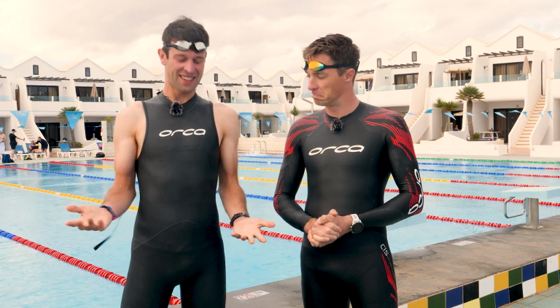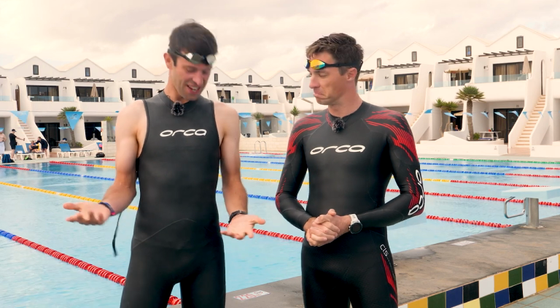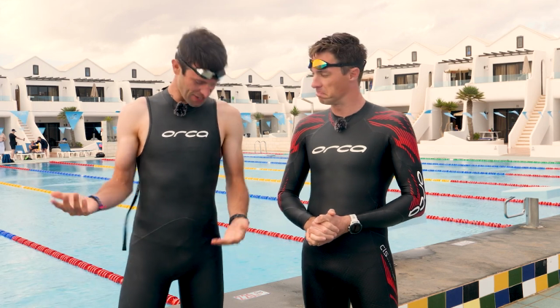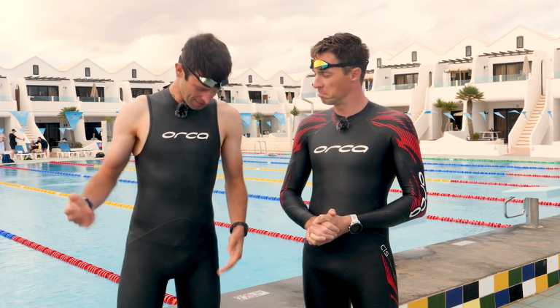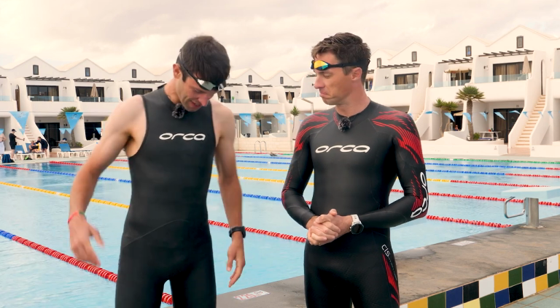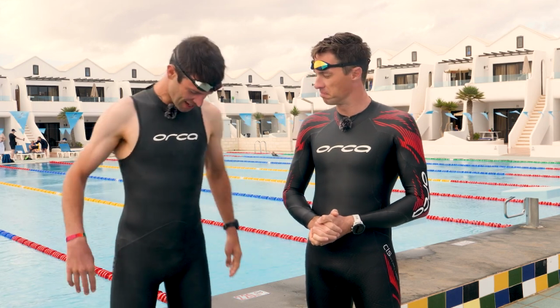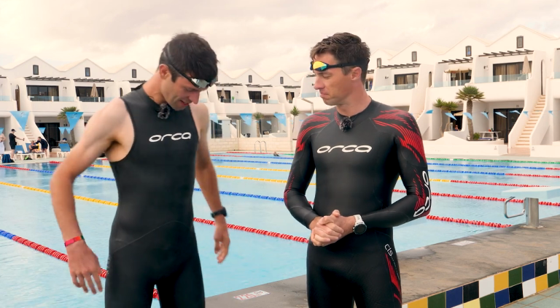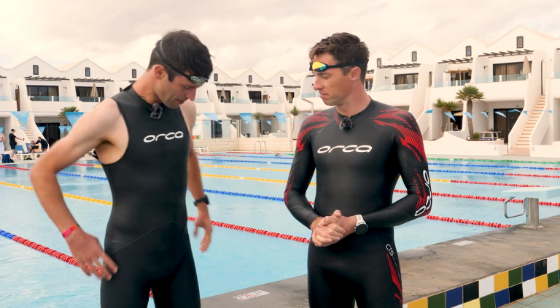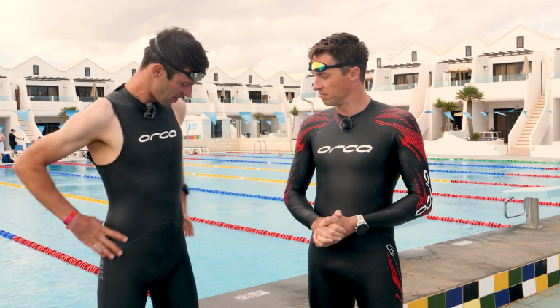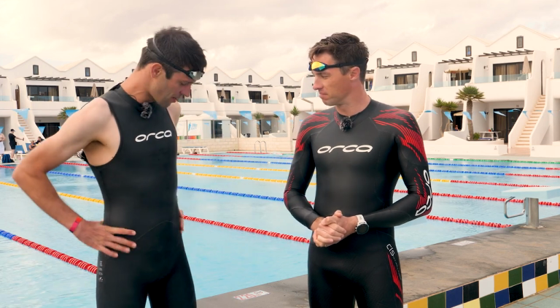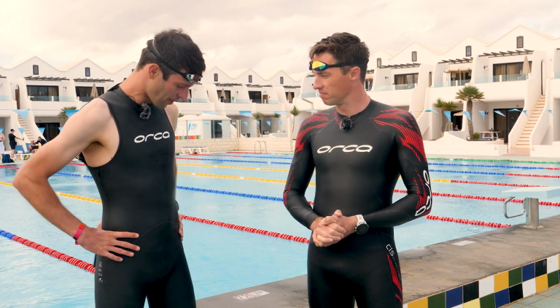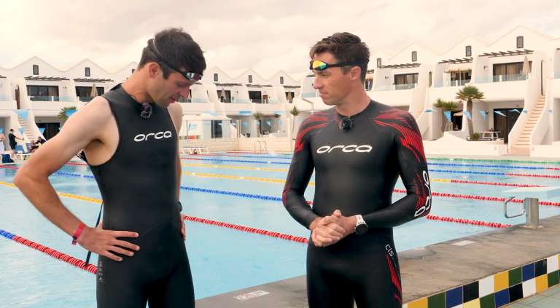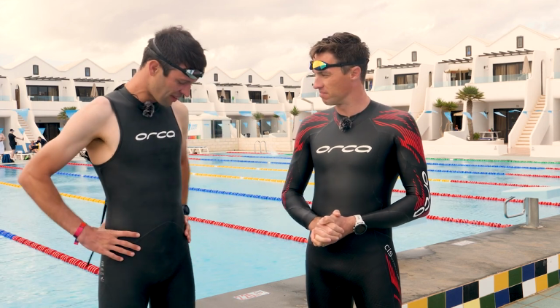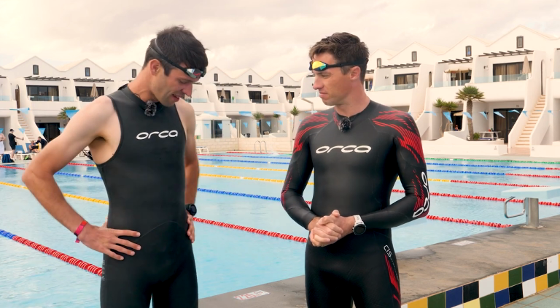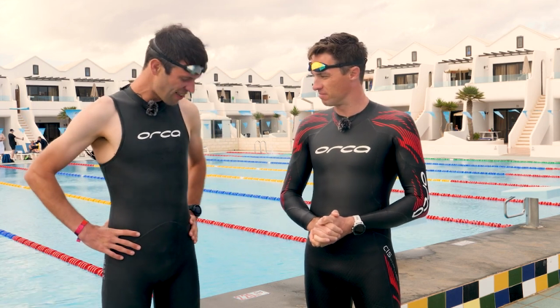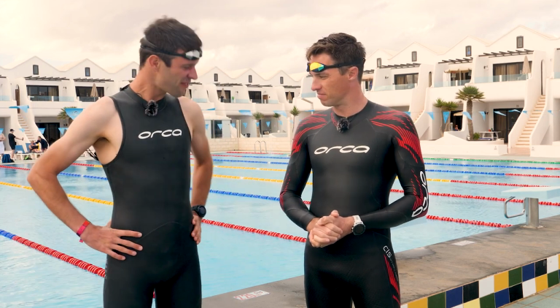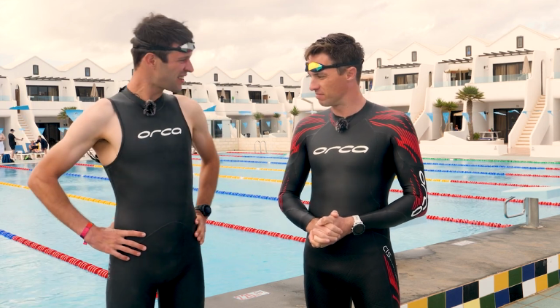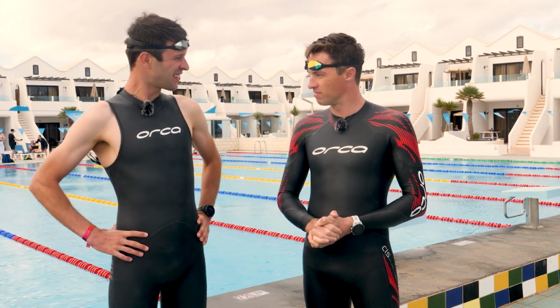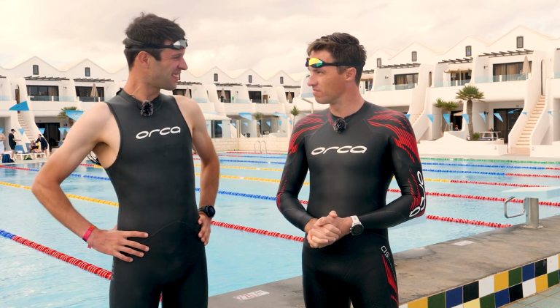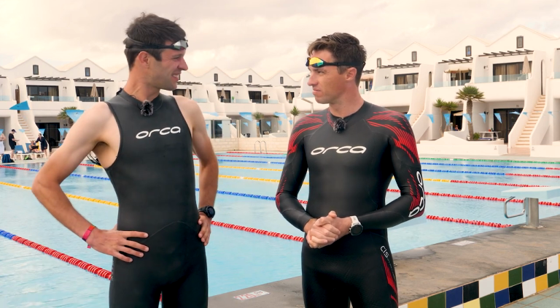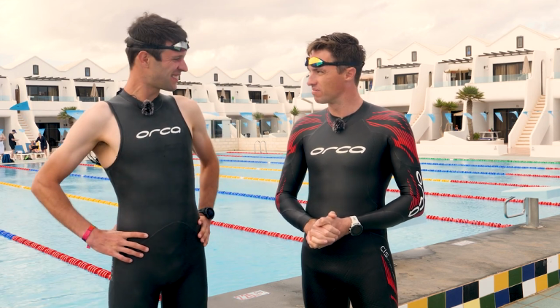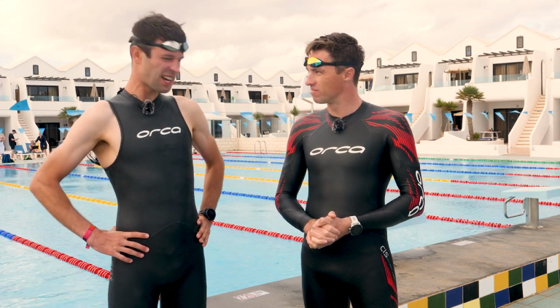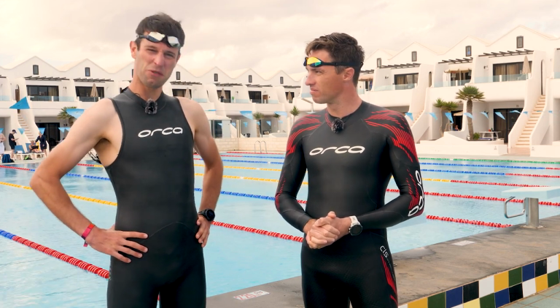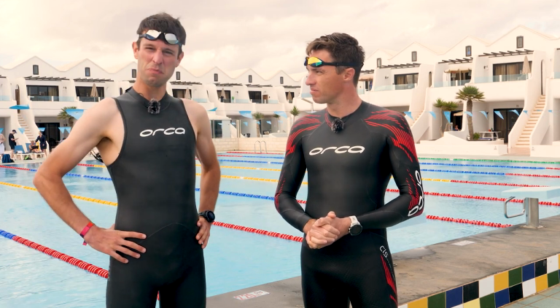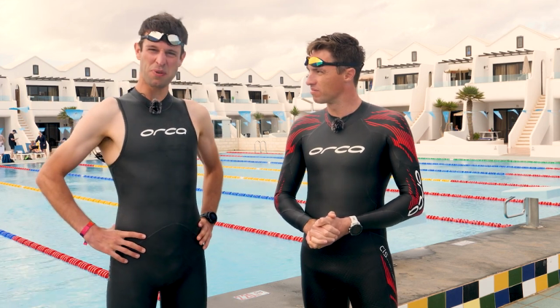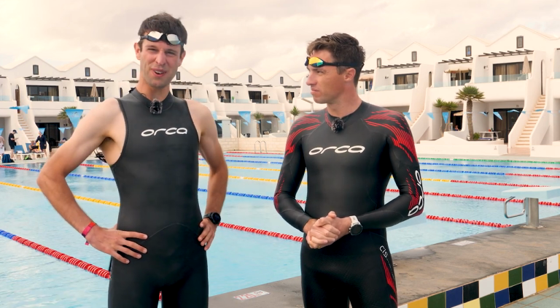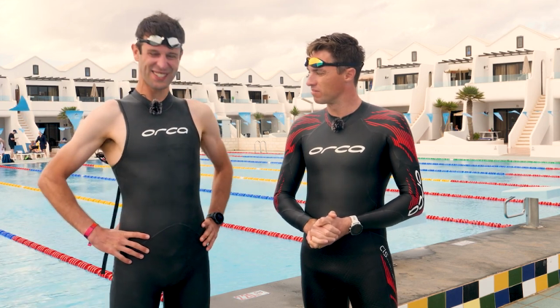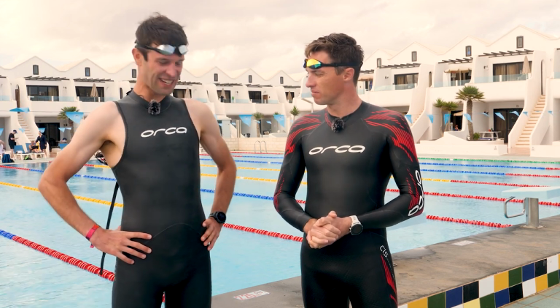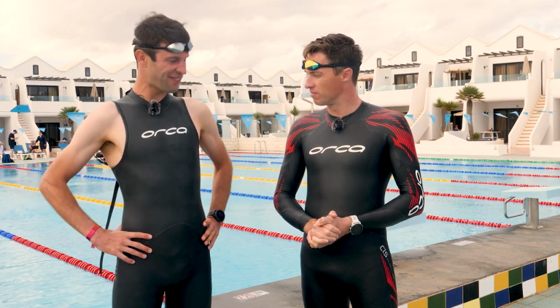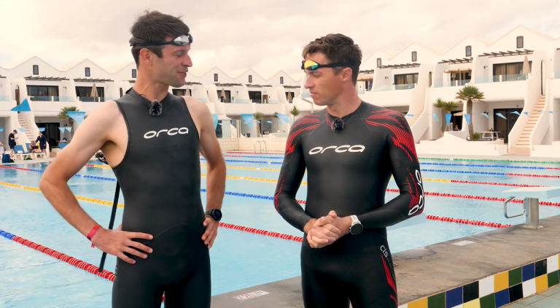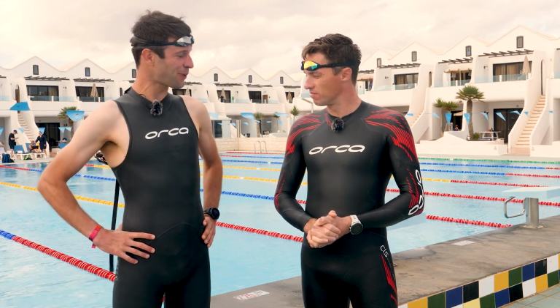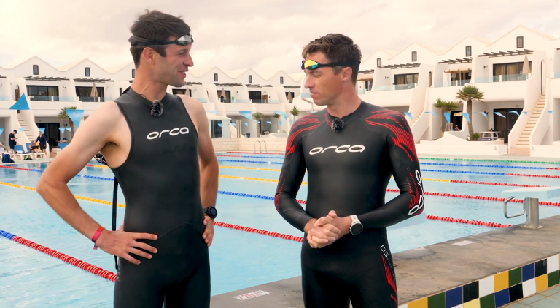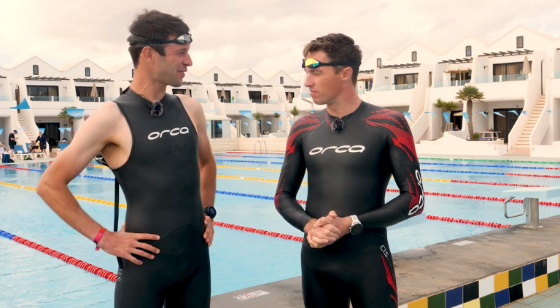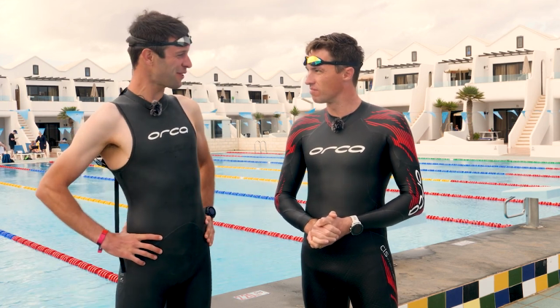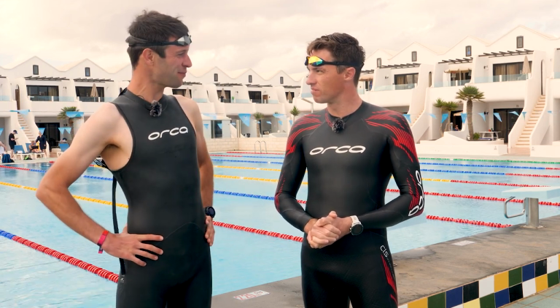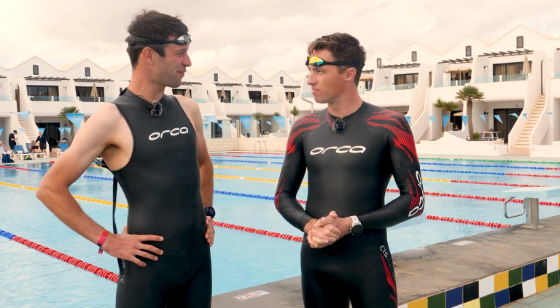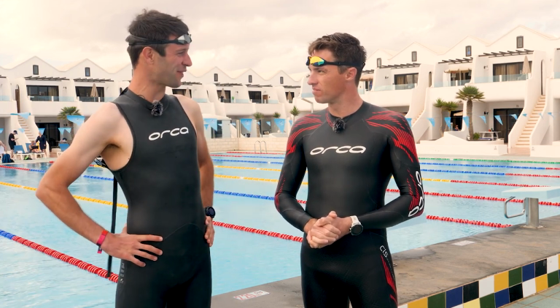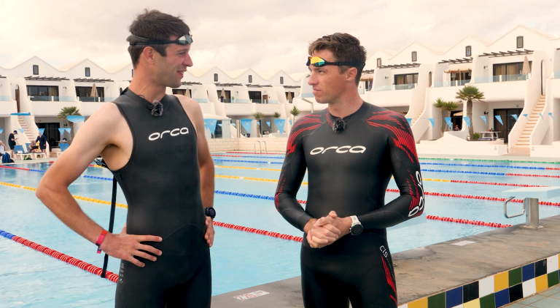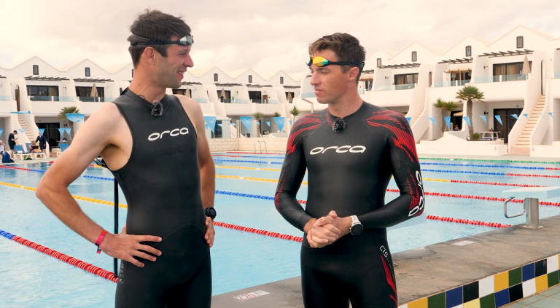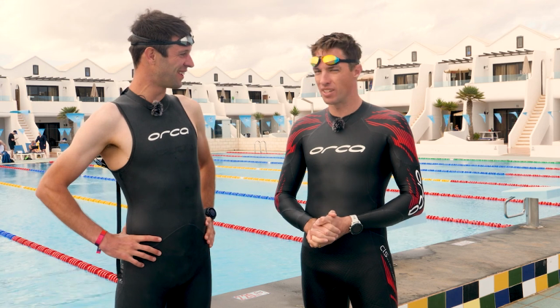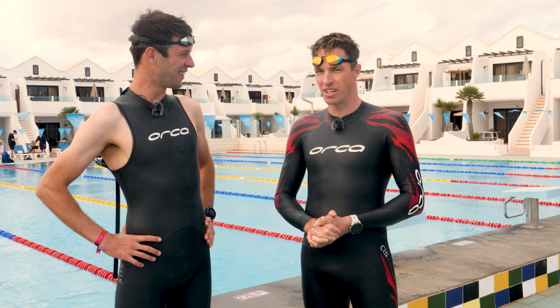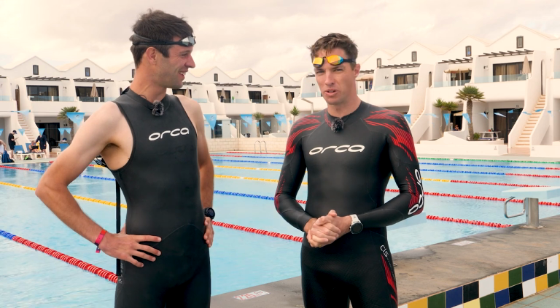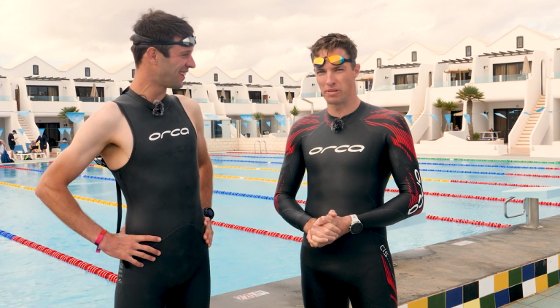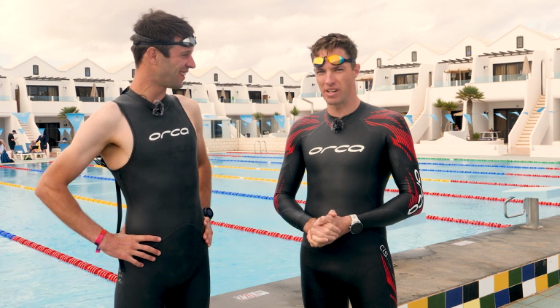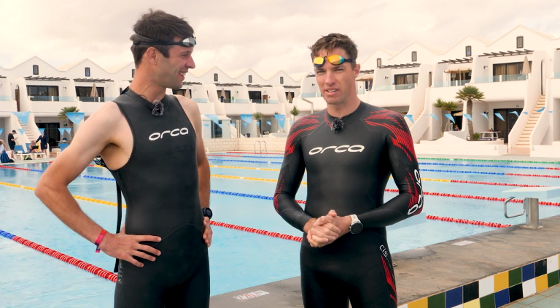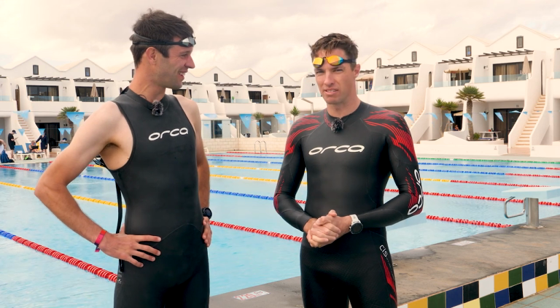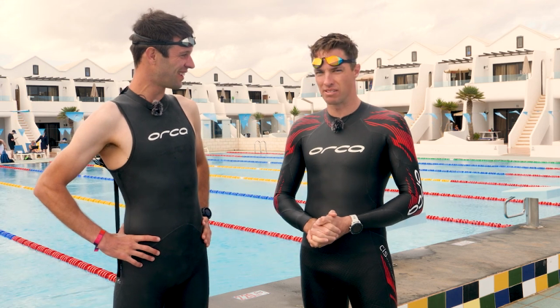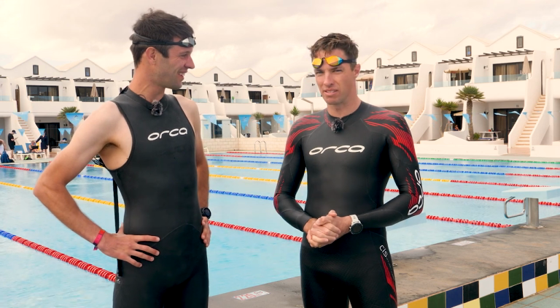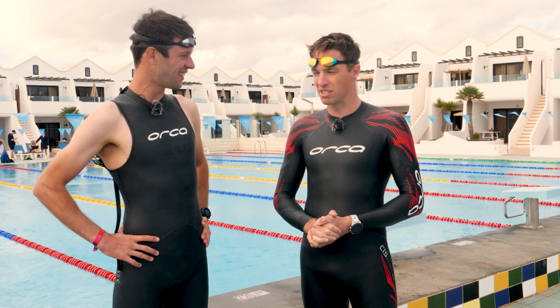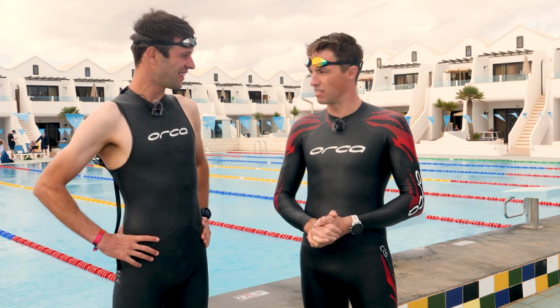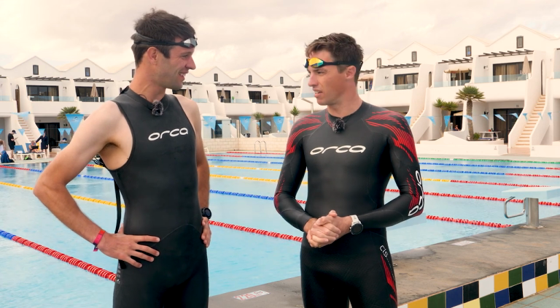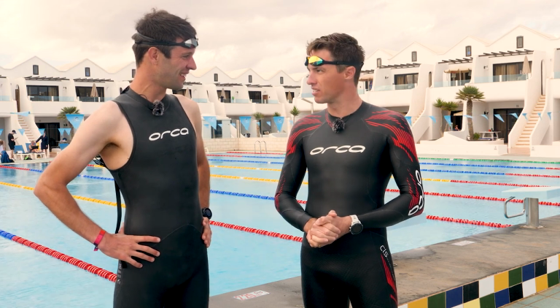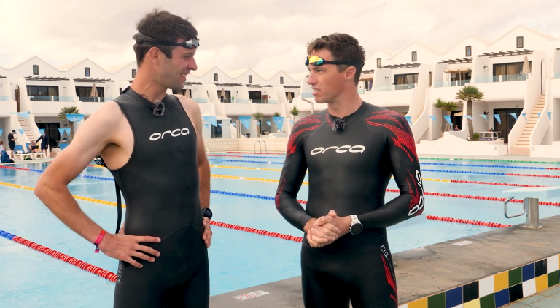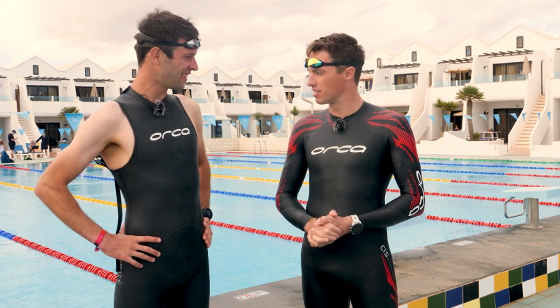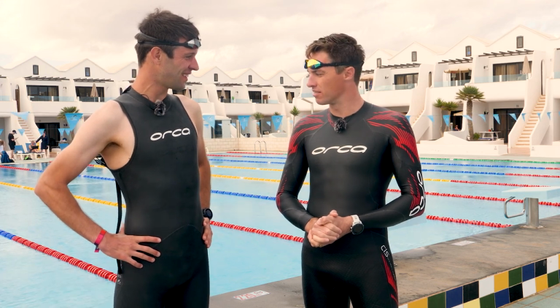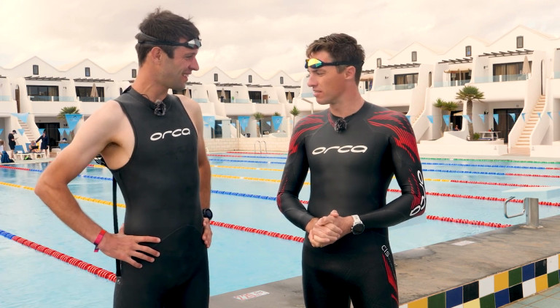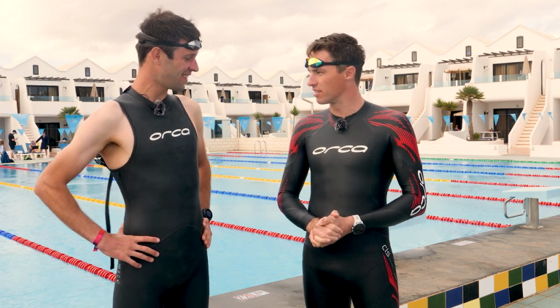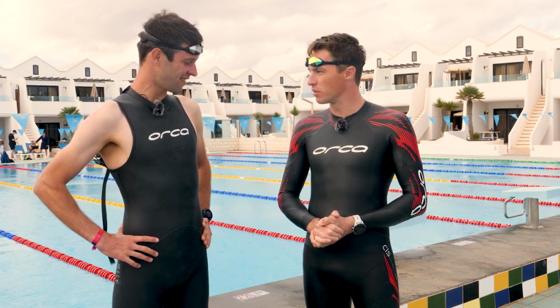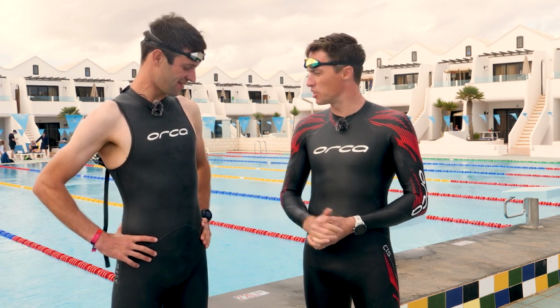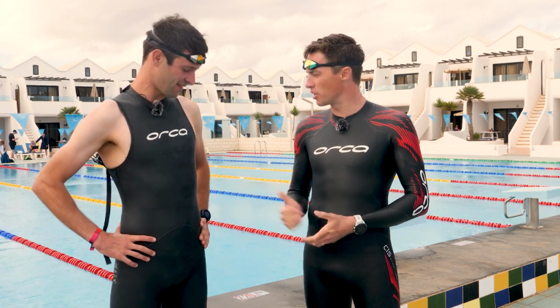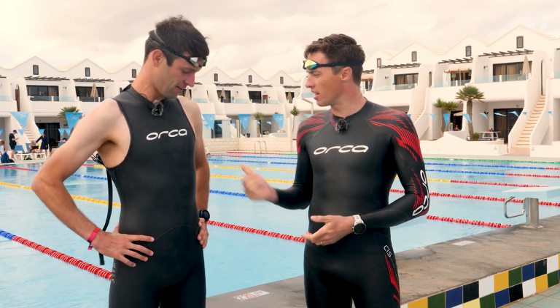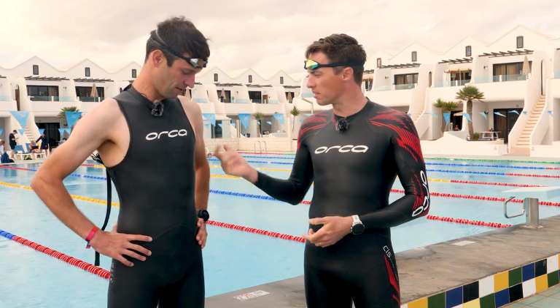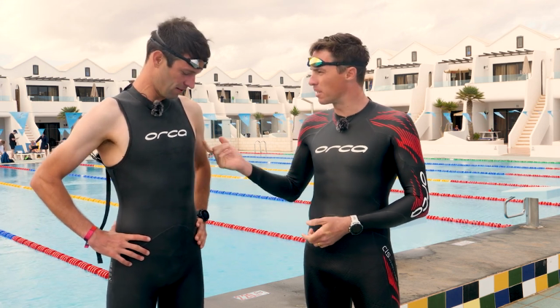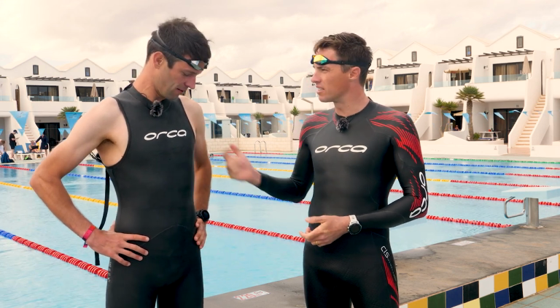Hey James, it's all about you, but I've never really seen anyone pull a sleeveless wetsuit off before. Yeah, nor have I — still haven't. Where's your guns, mate?